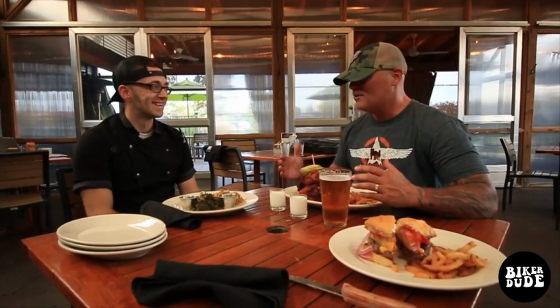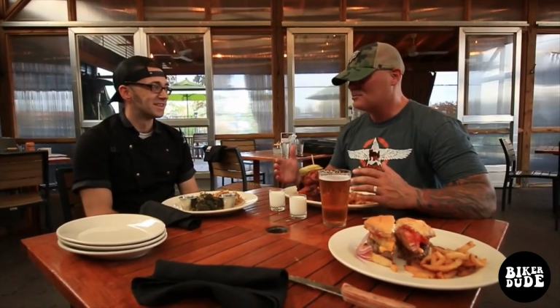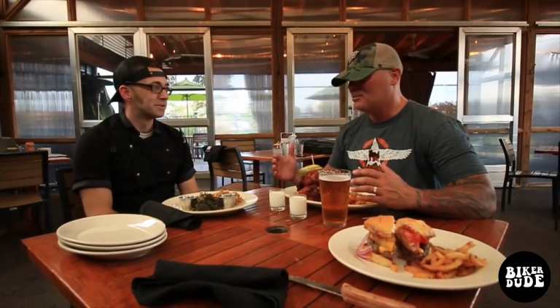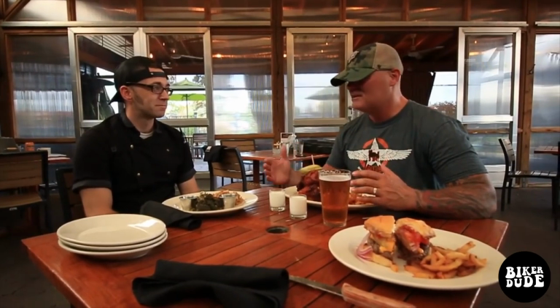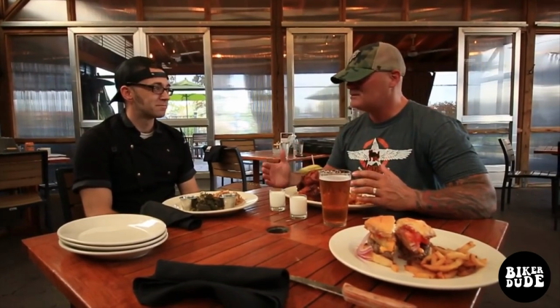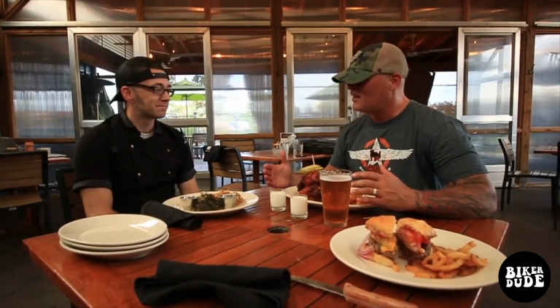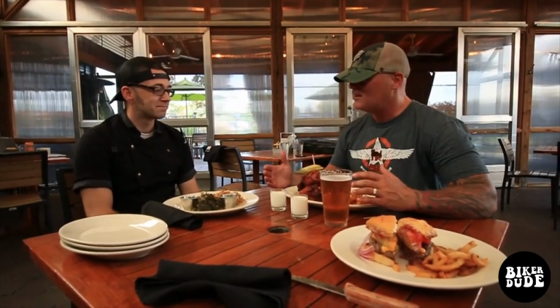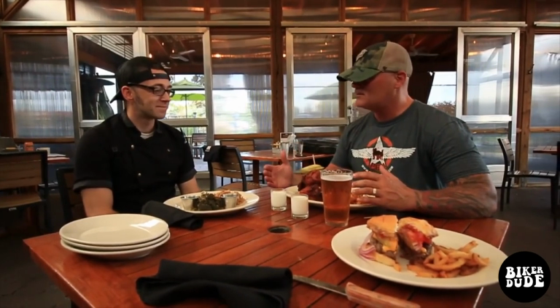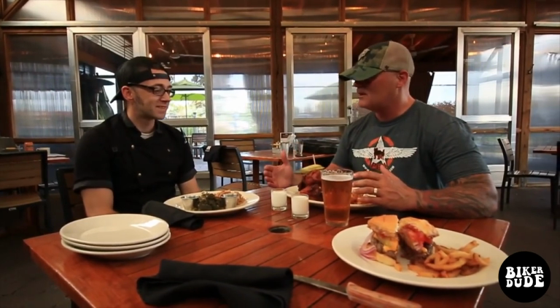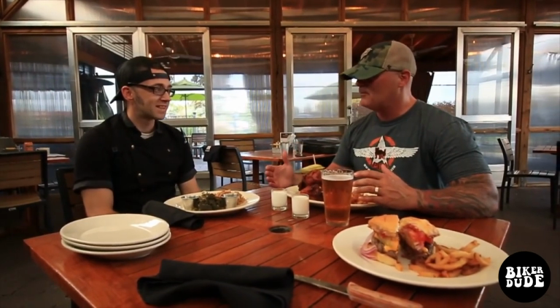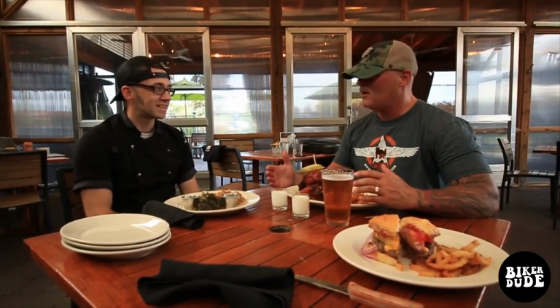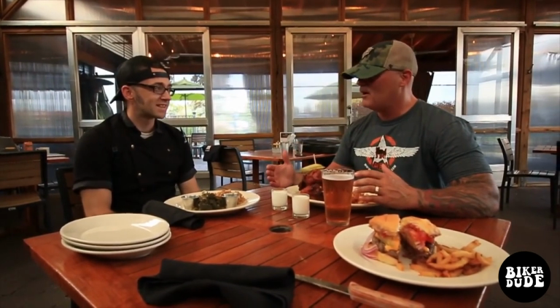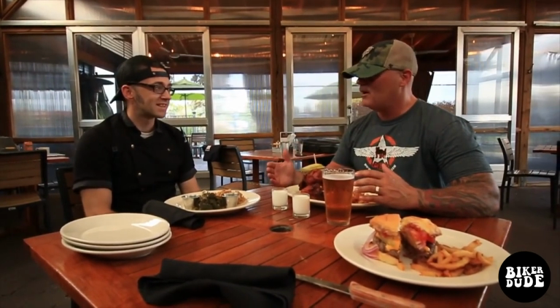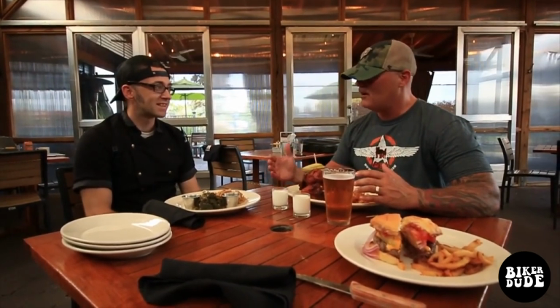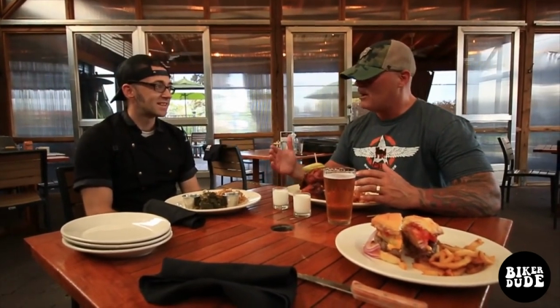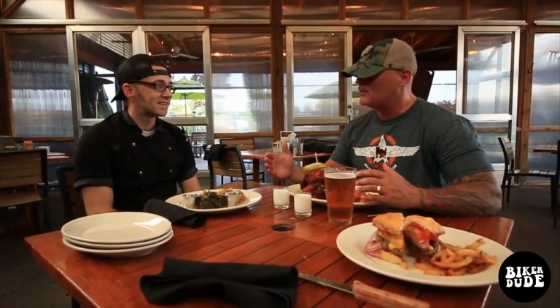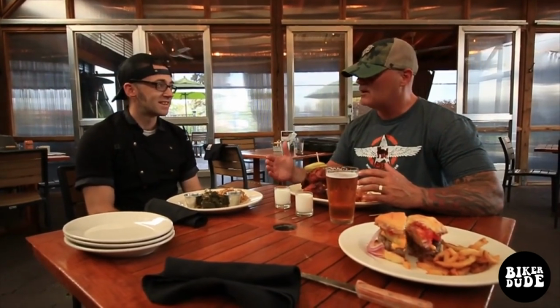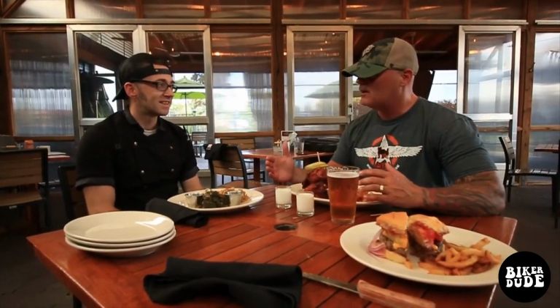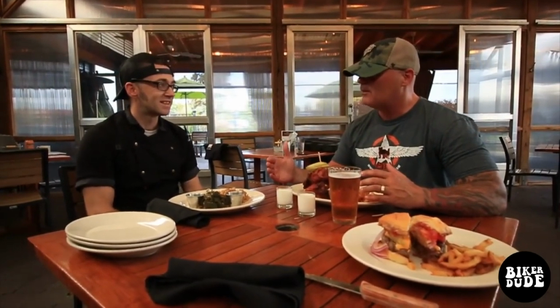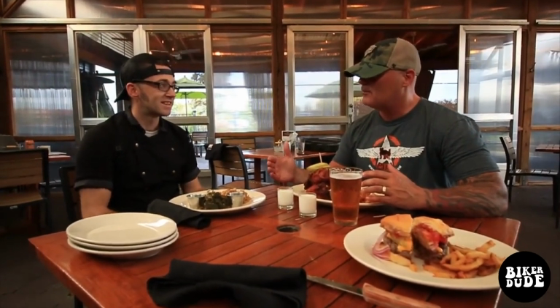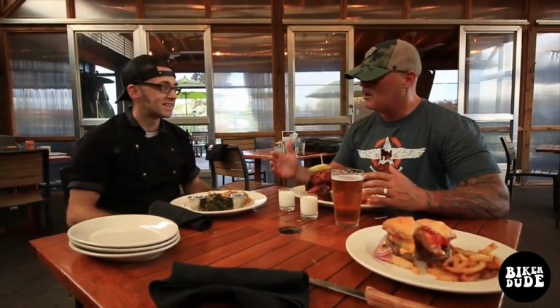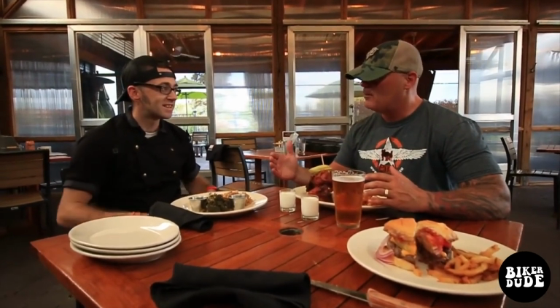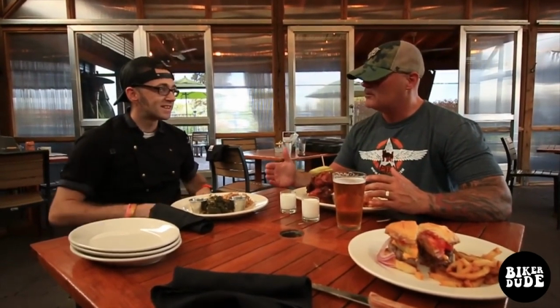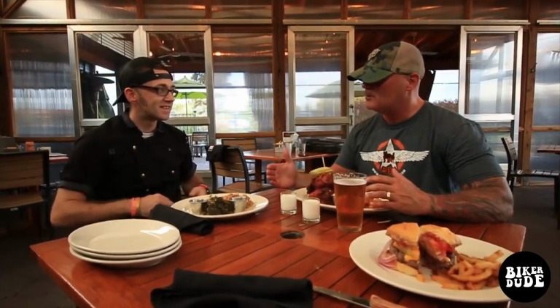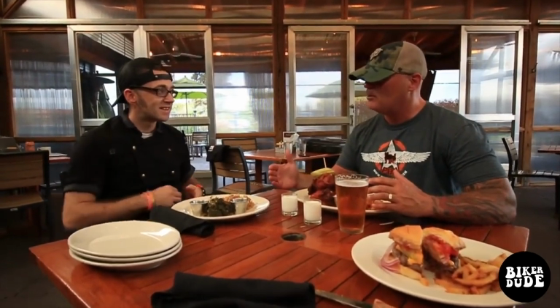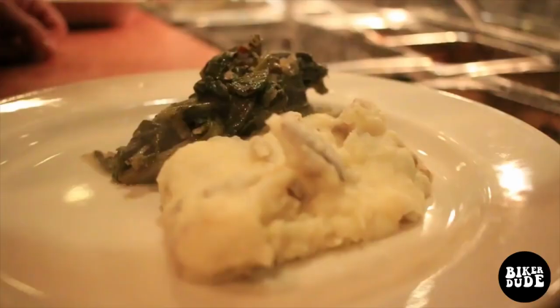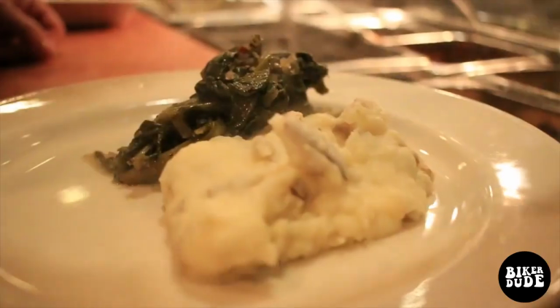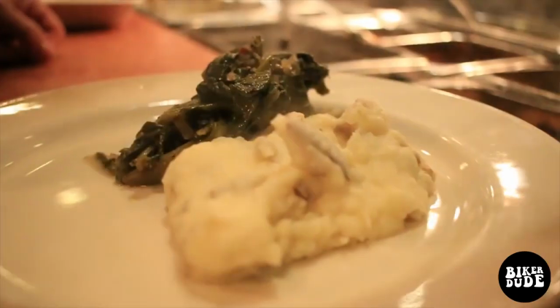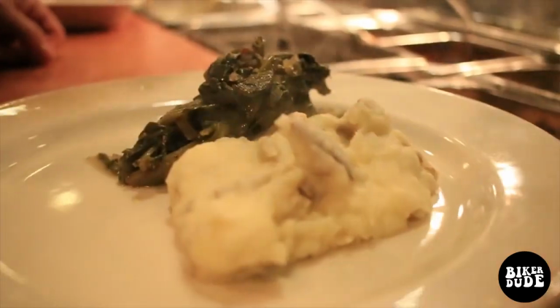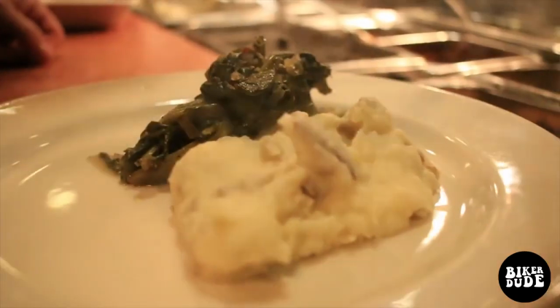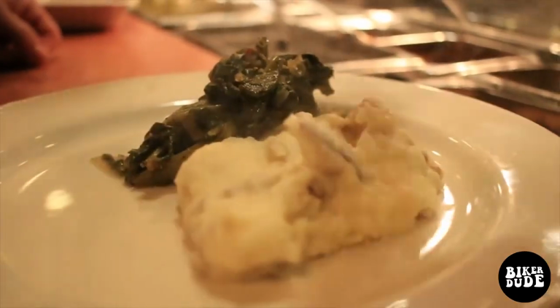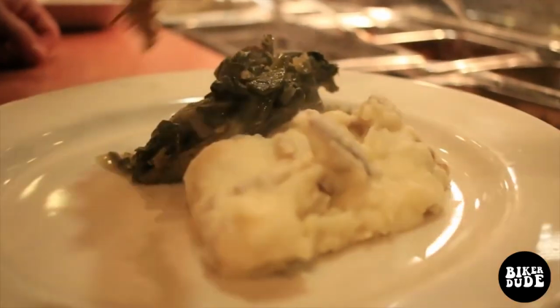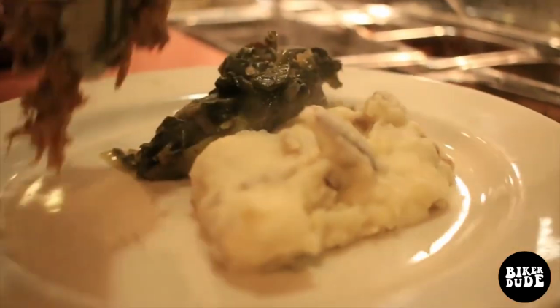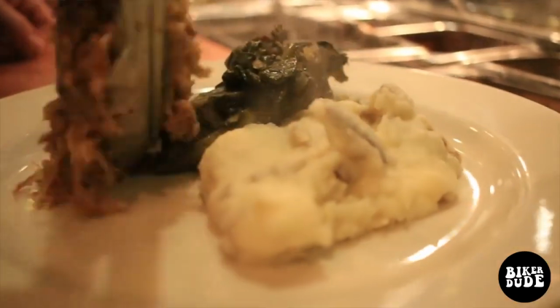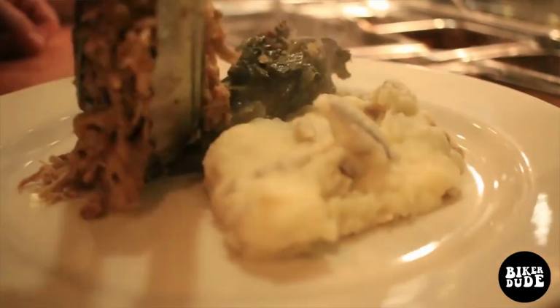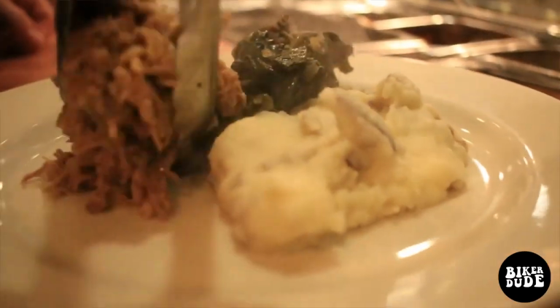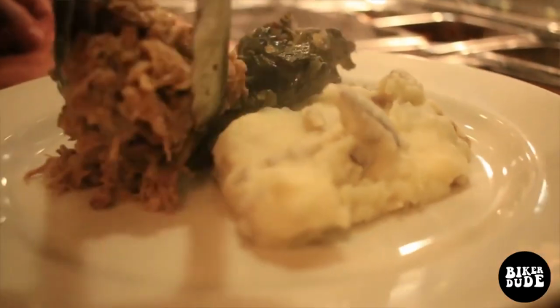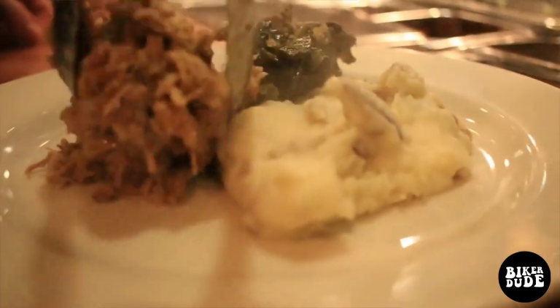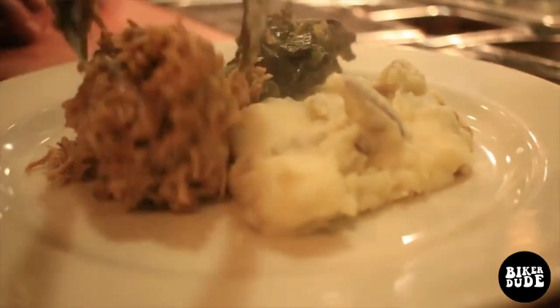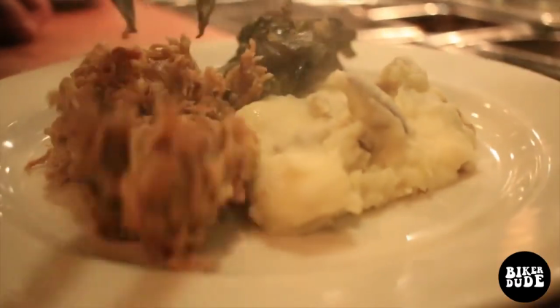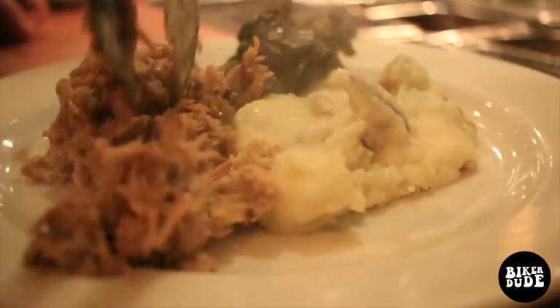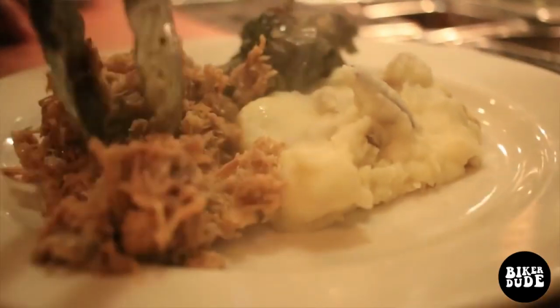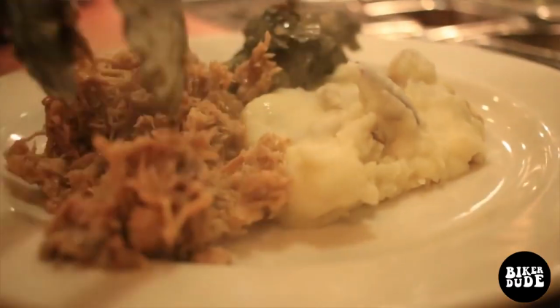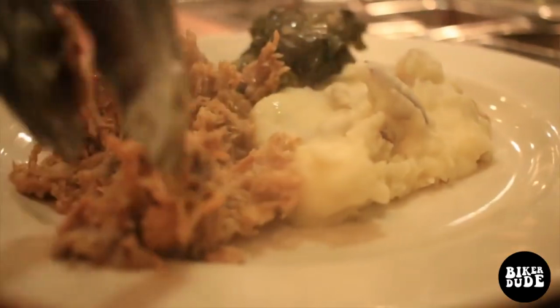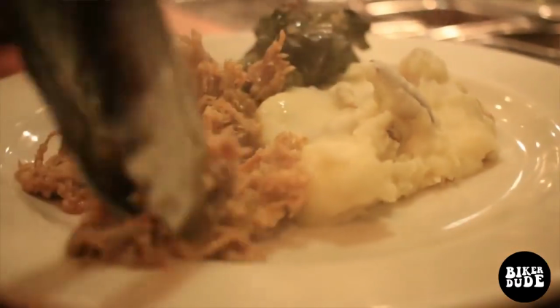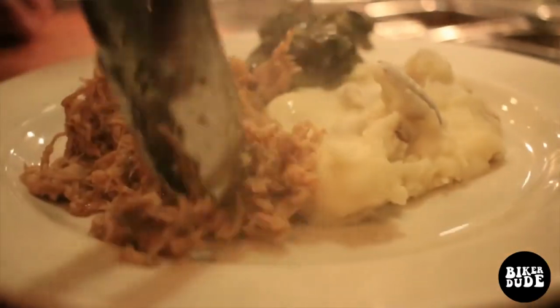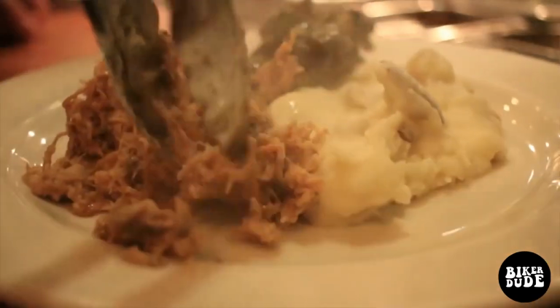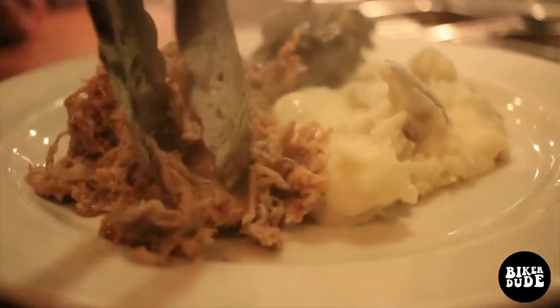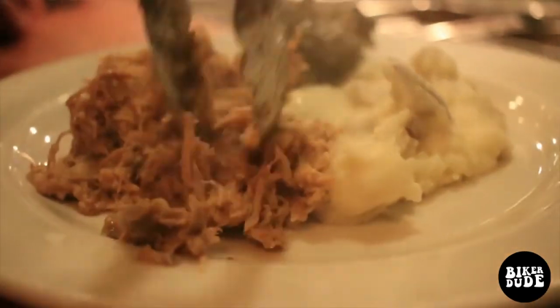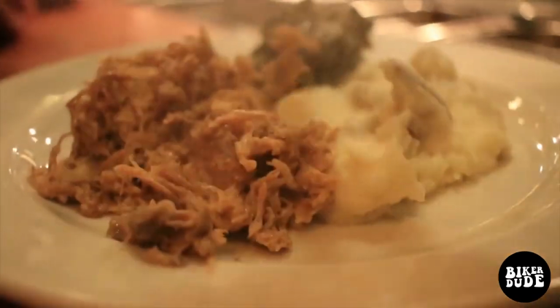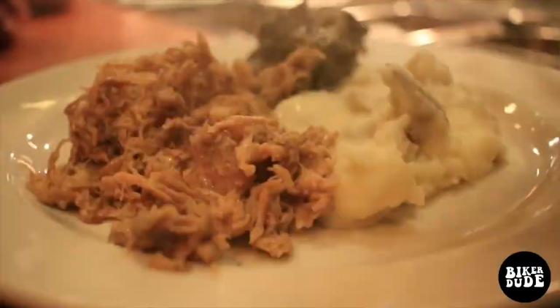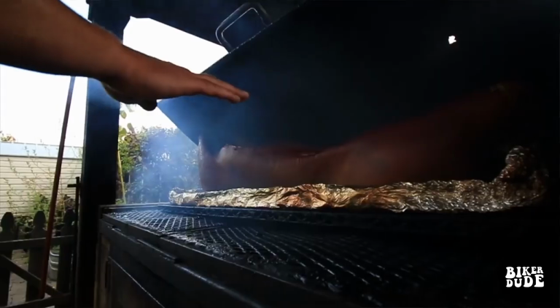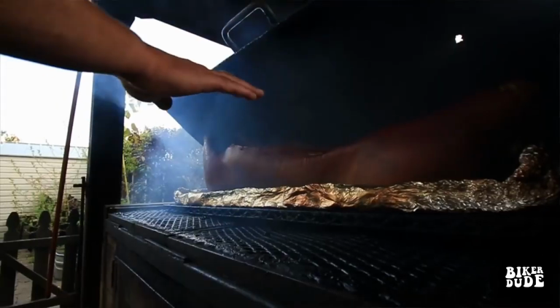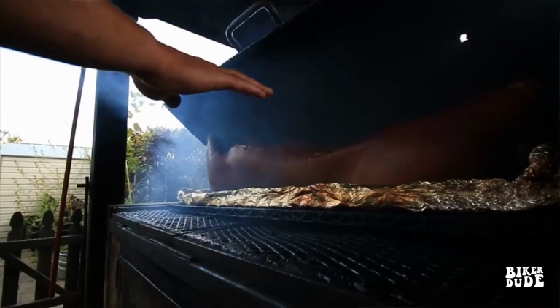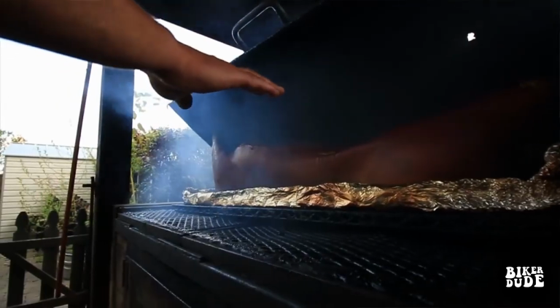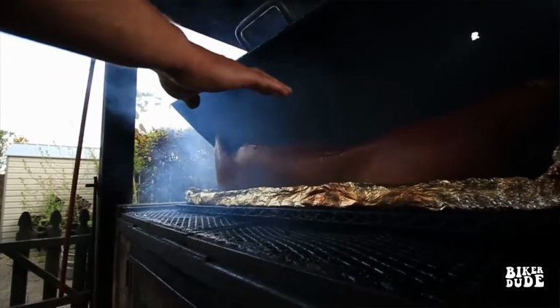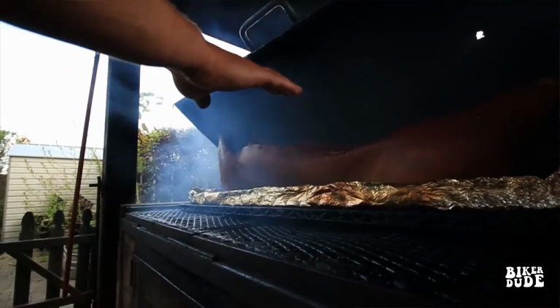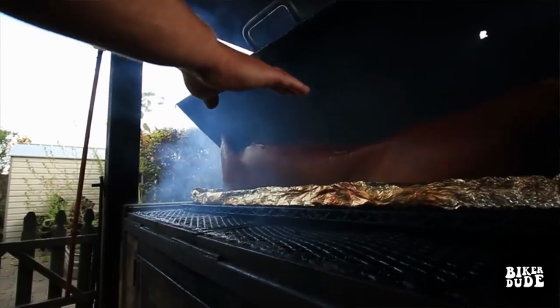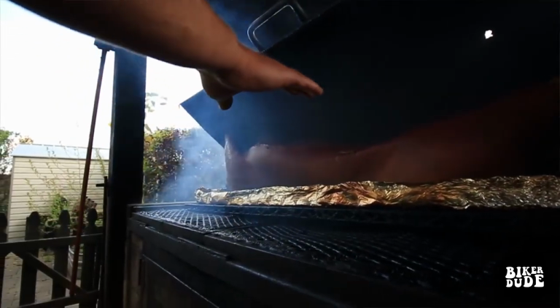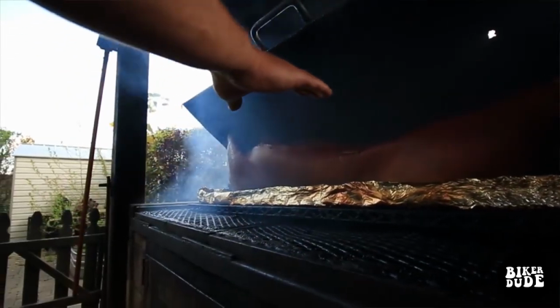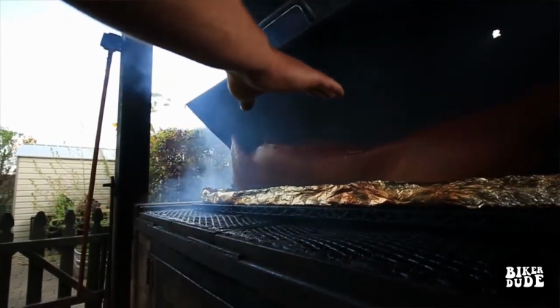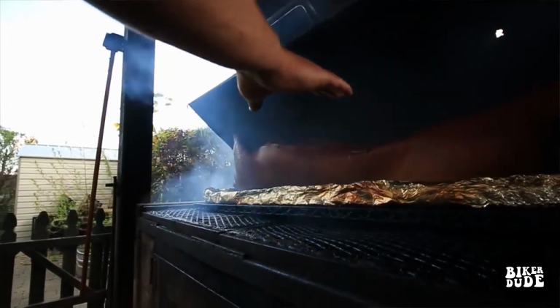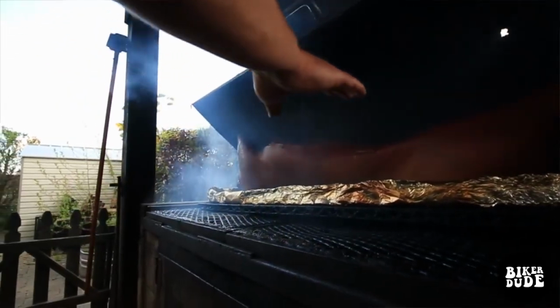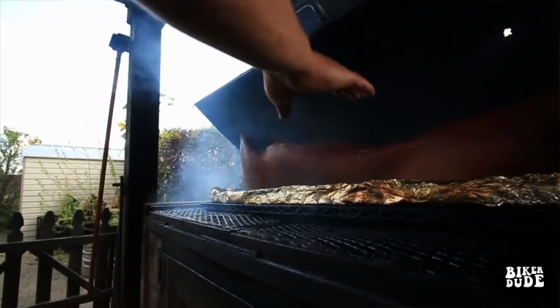First, please tell us about the pulled pork here, and the pig, and your wood, and those type of things.